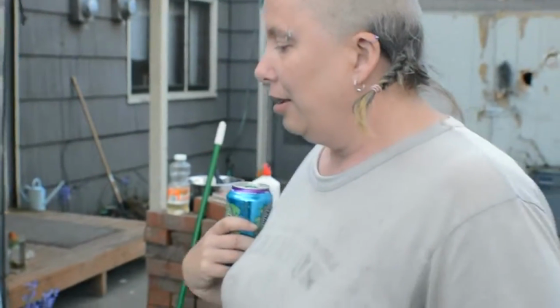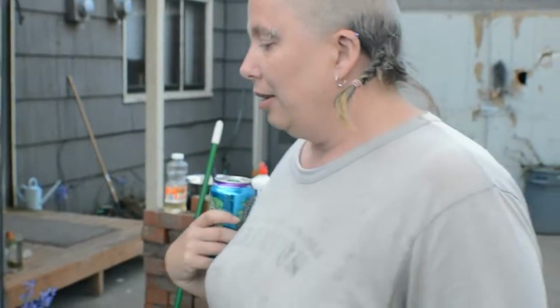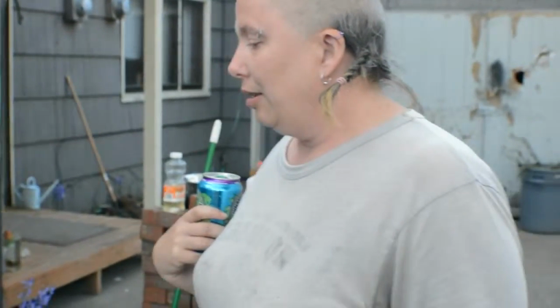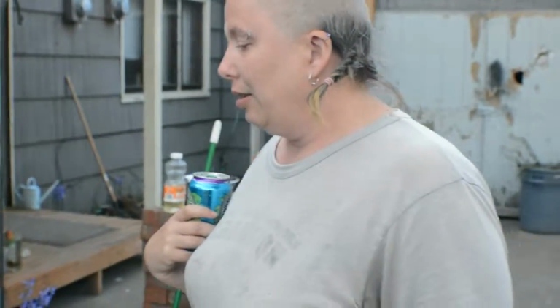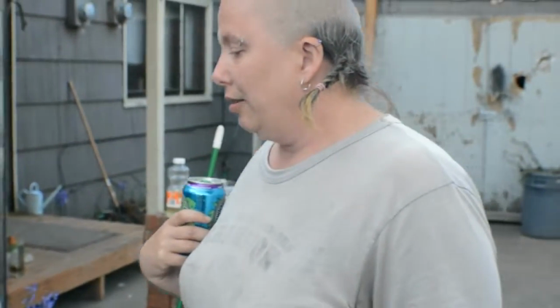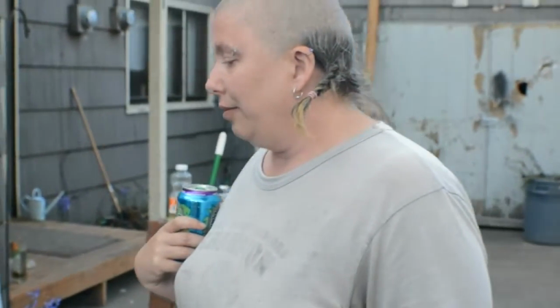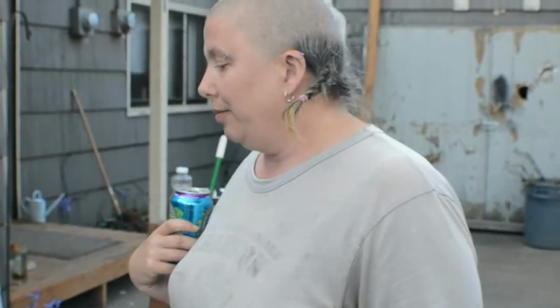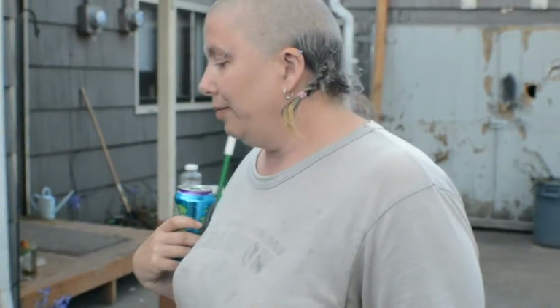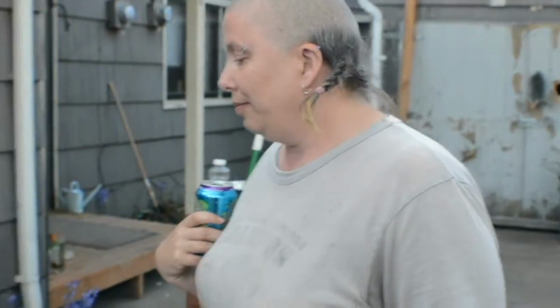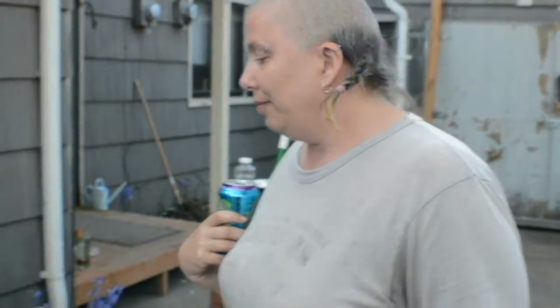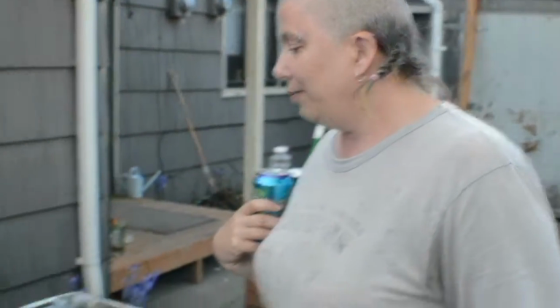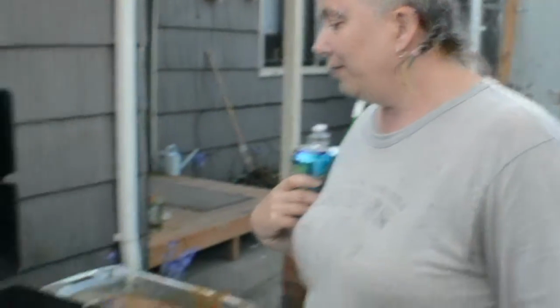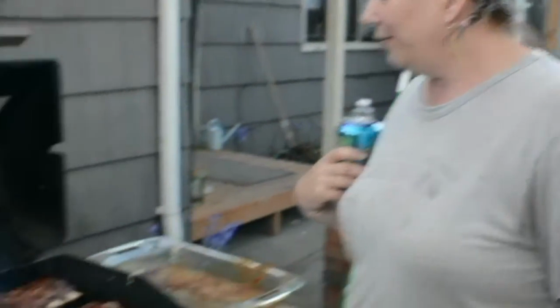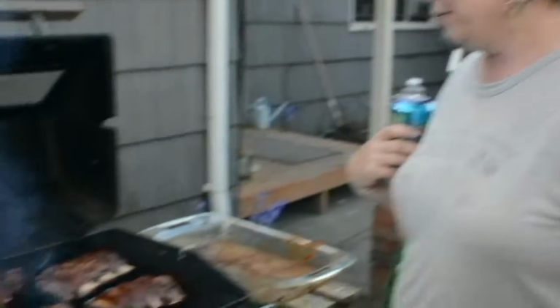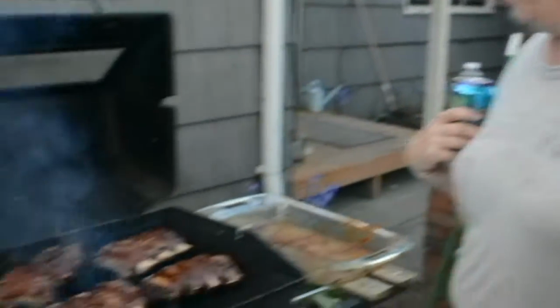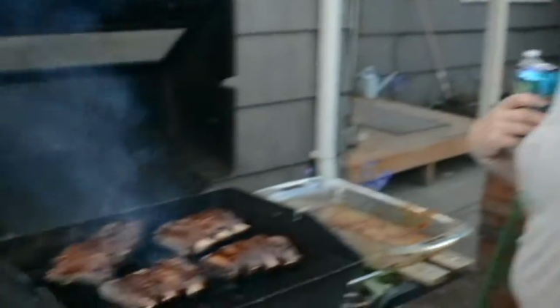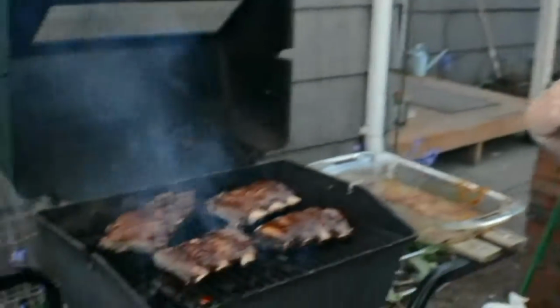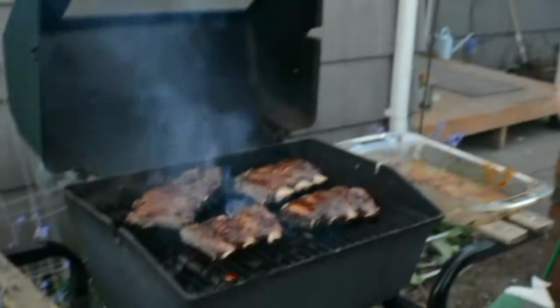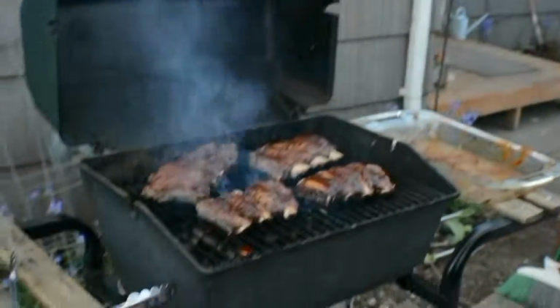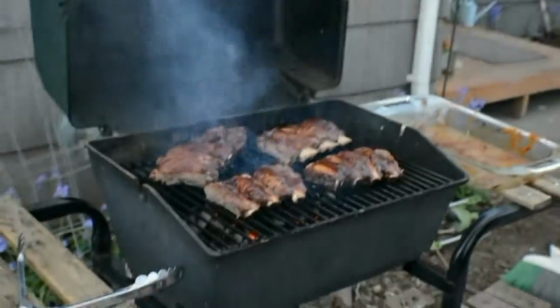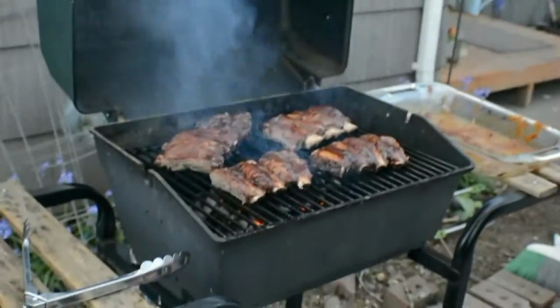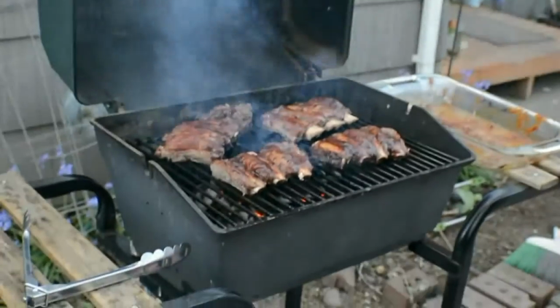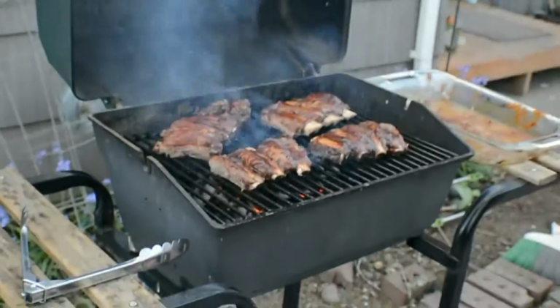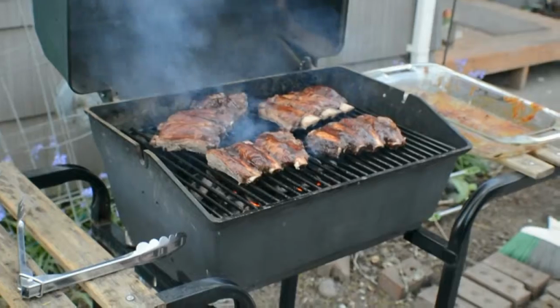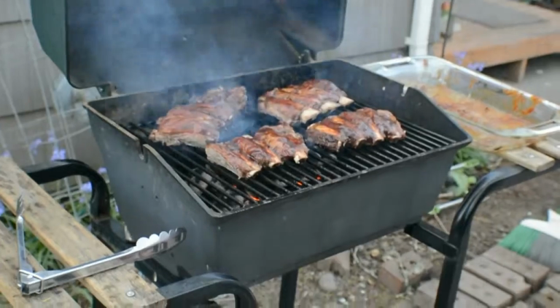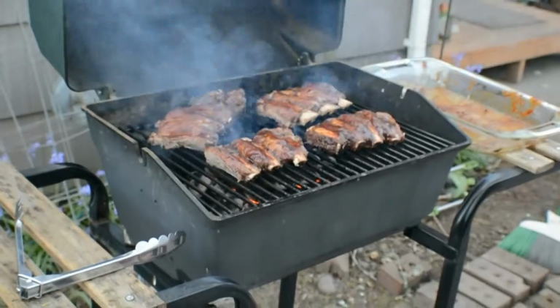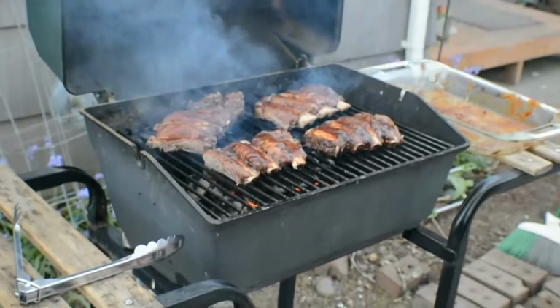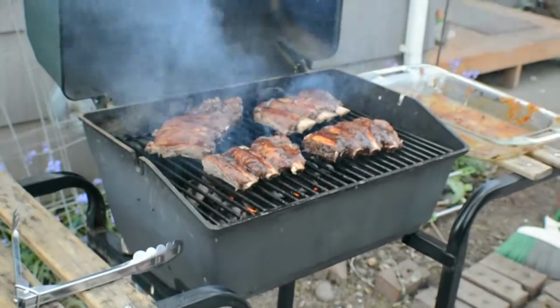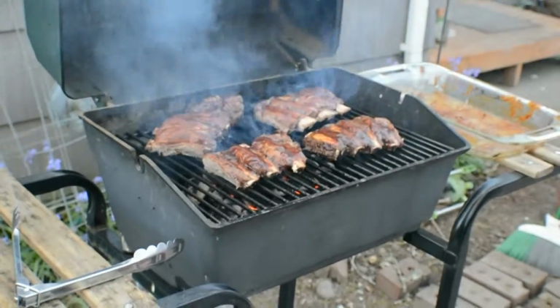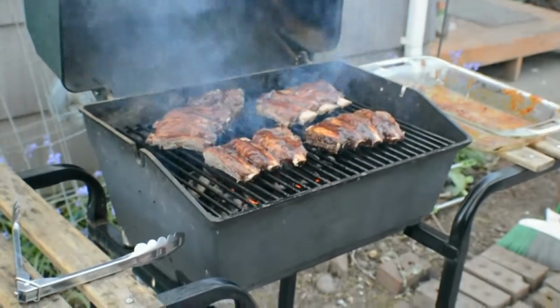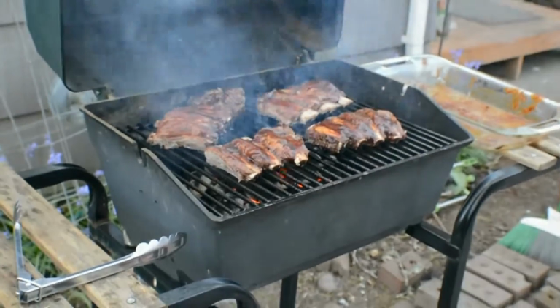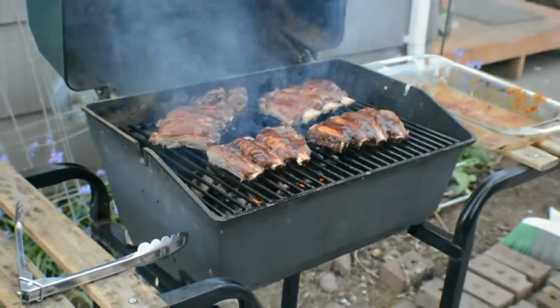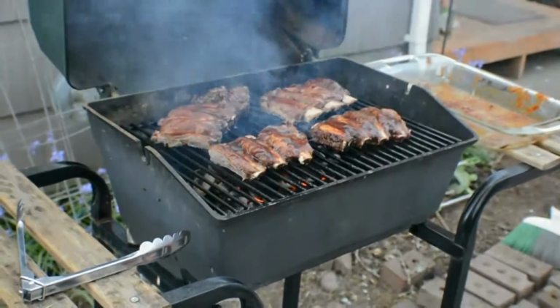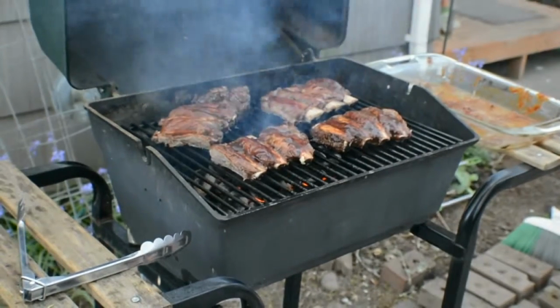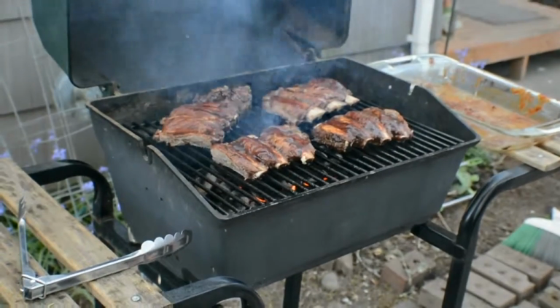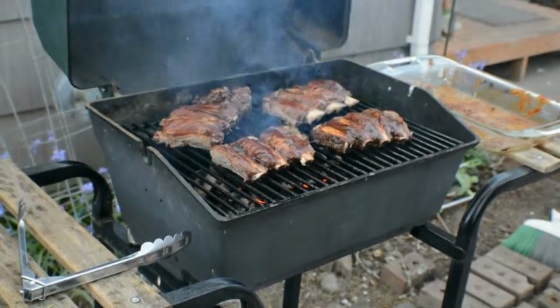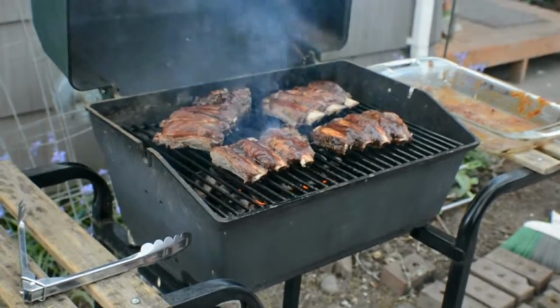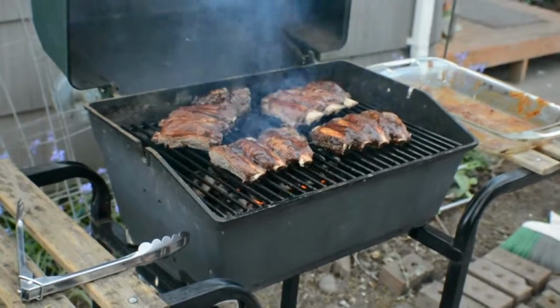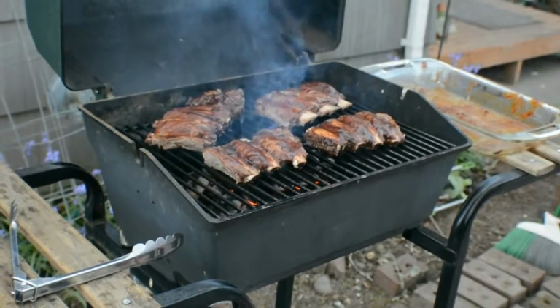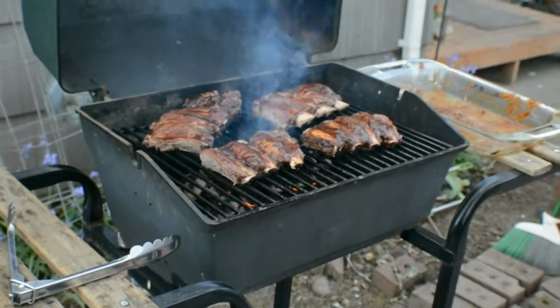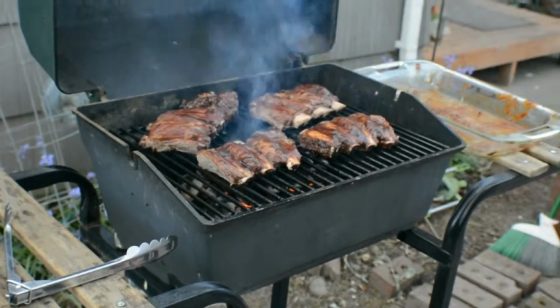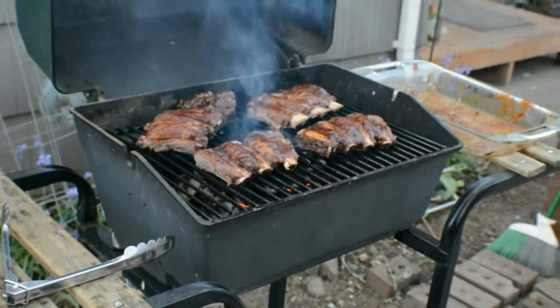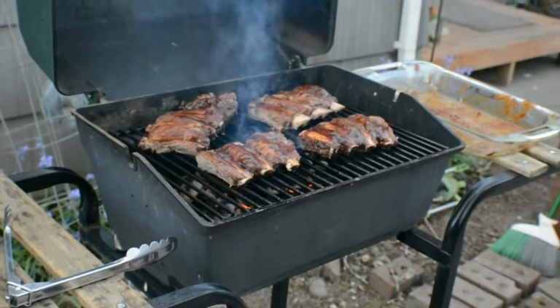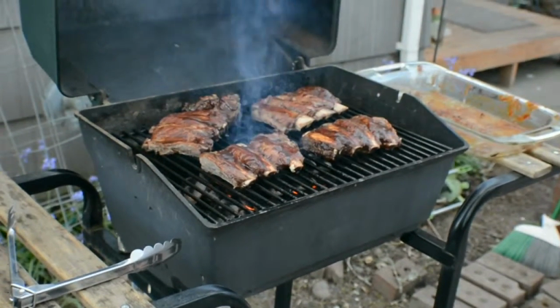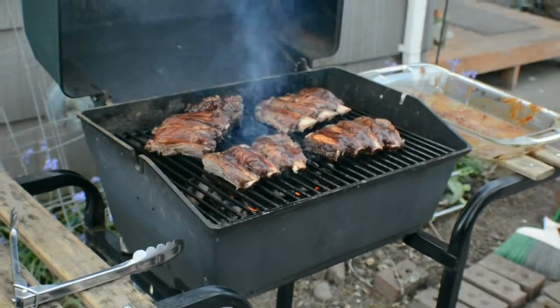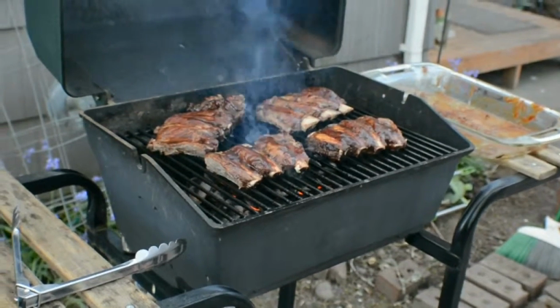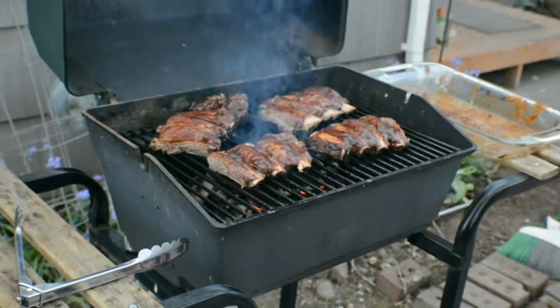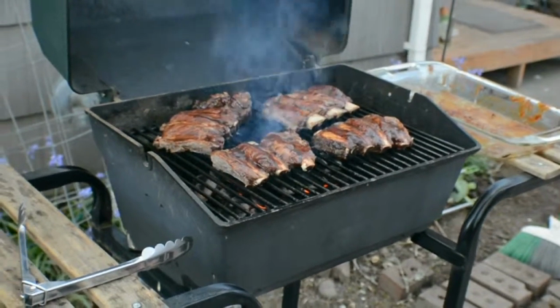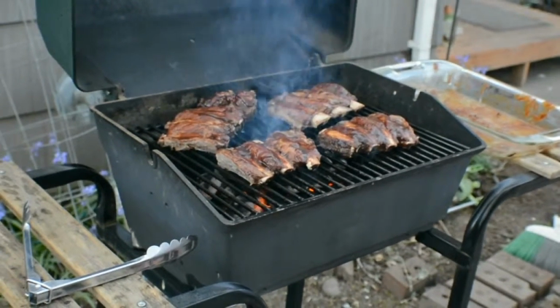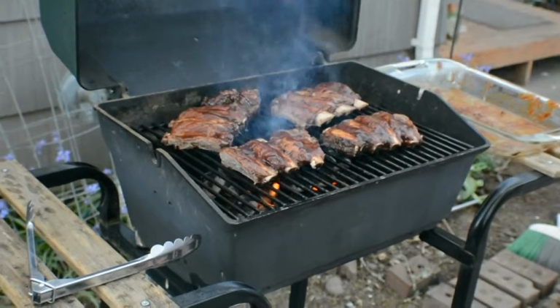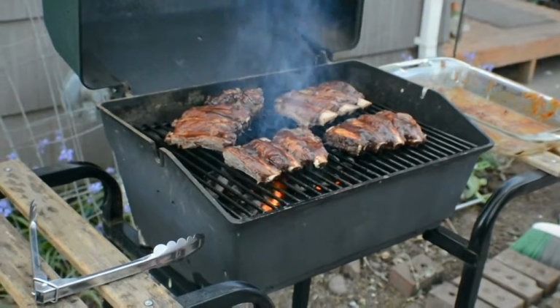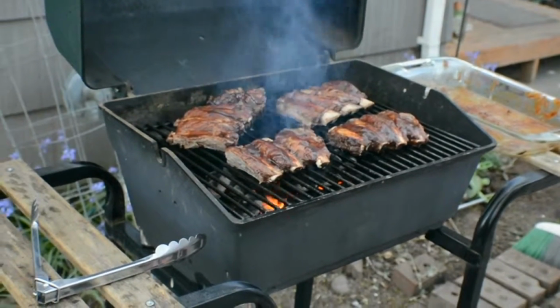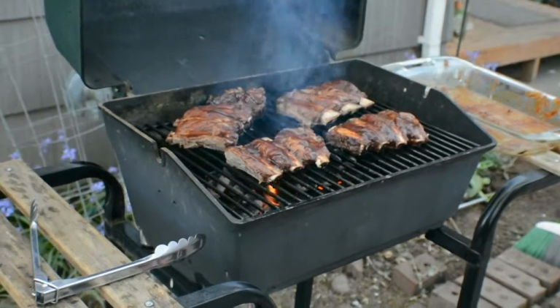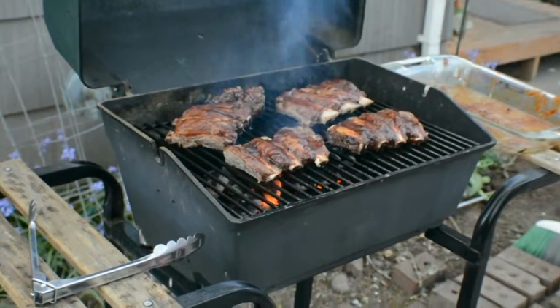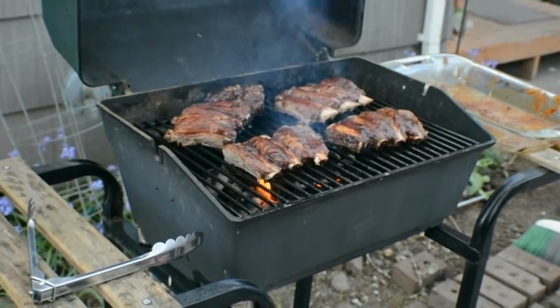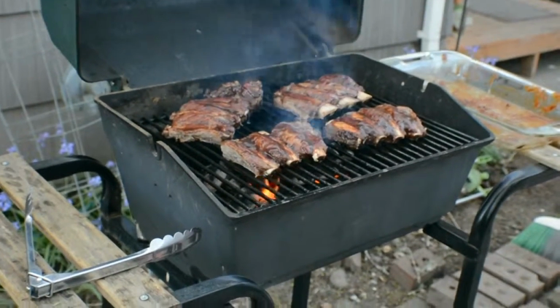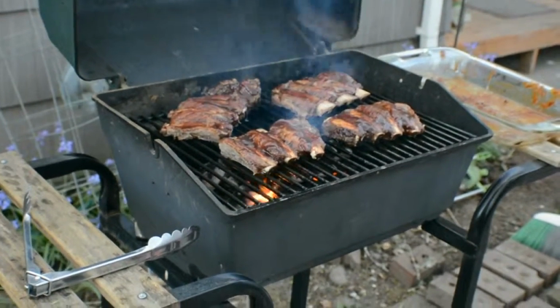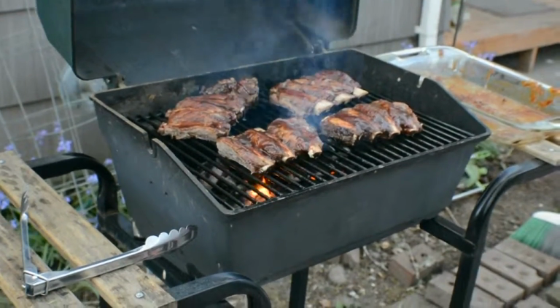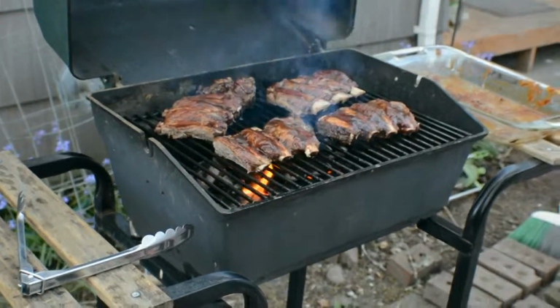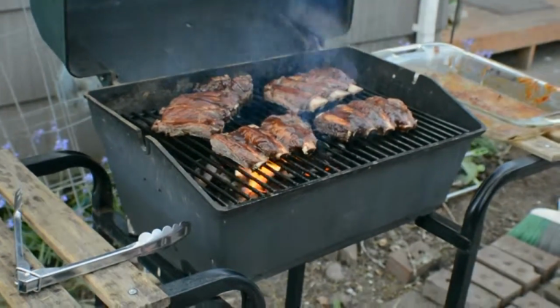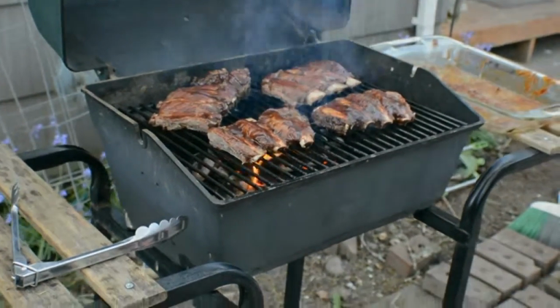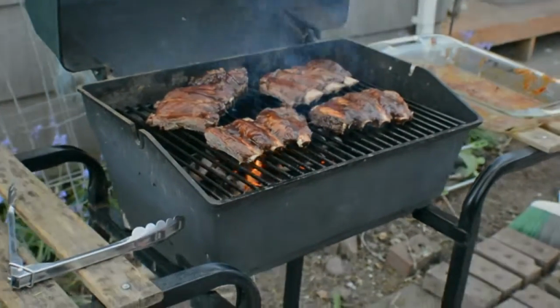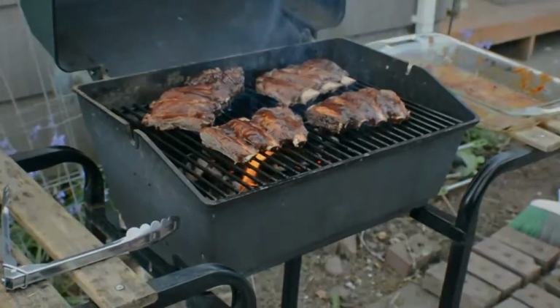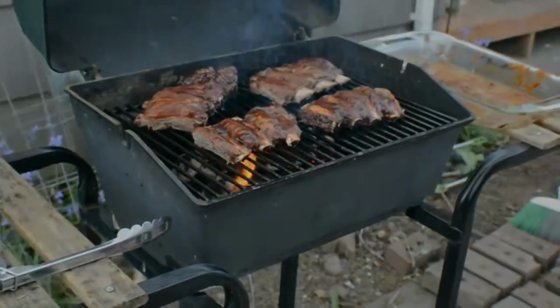It looks pretty hot. You lecherous old dog.